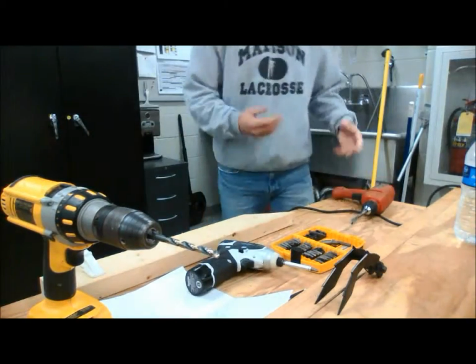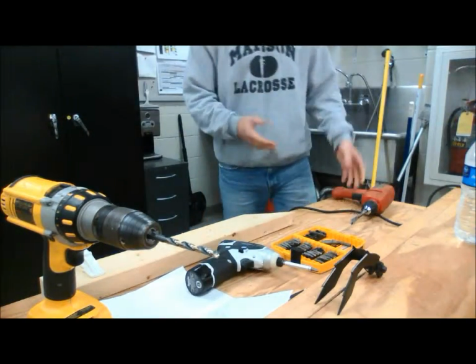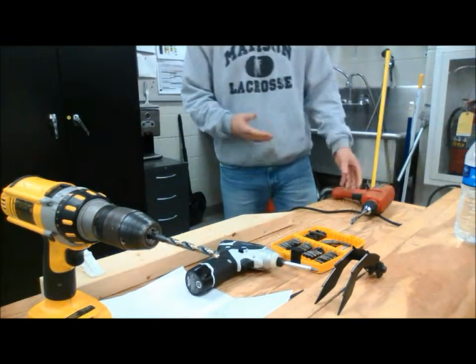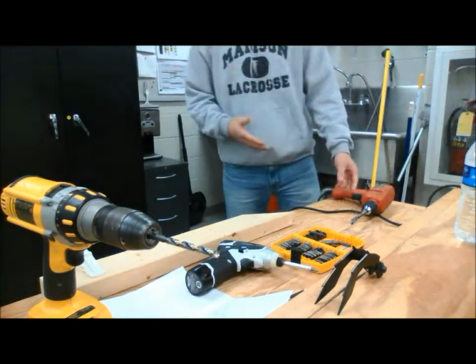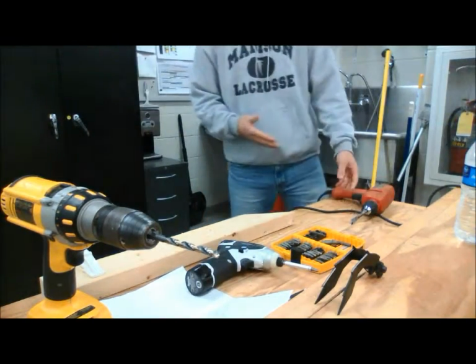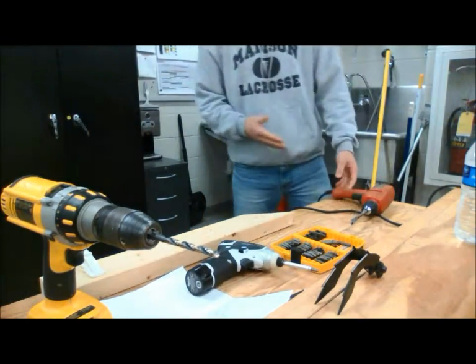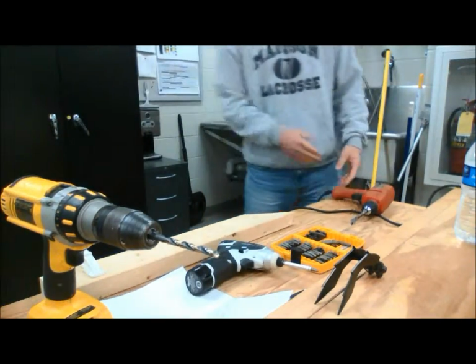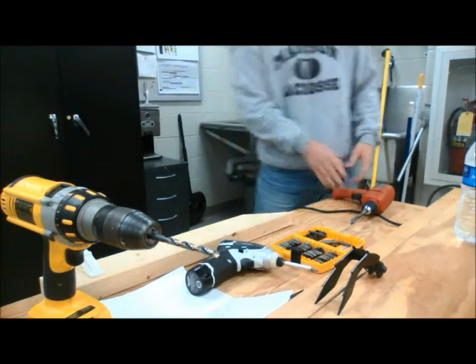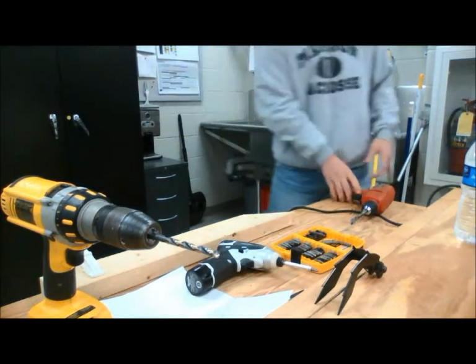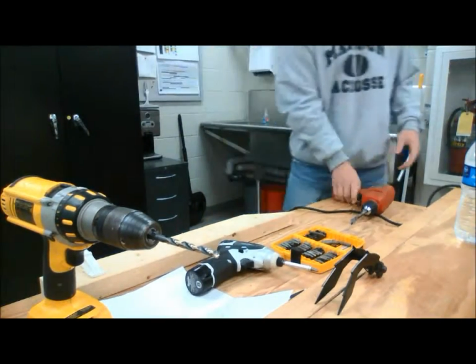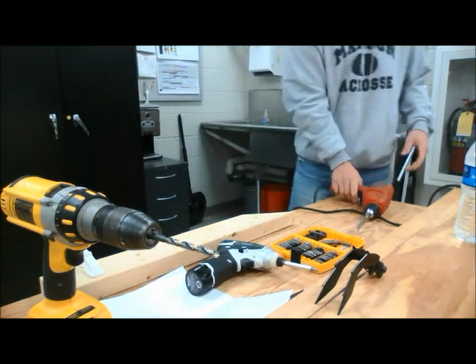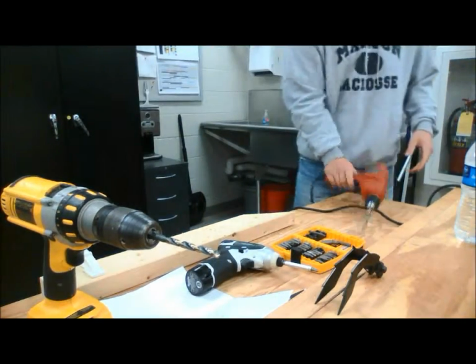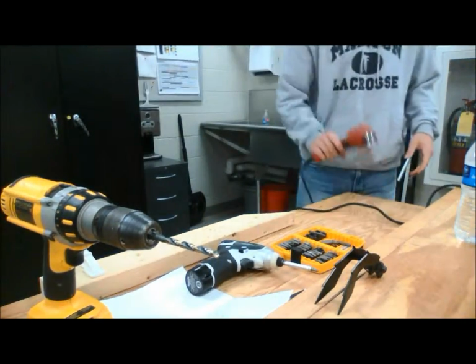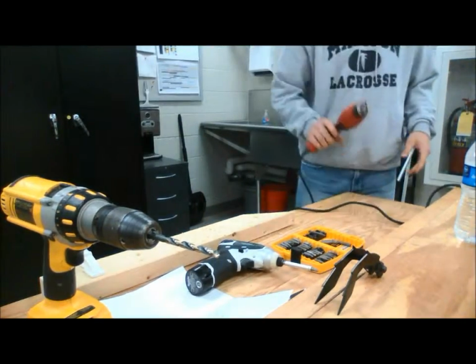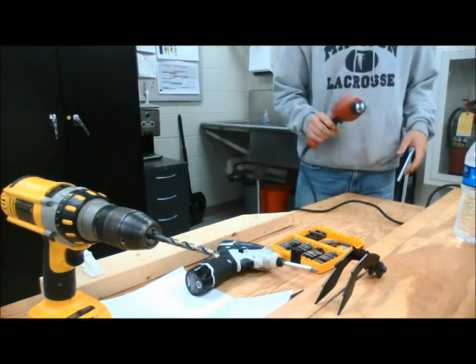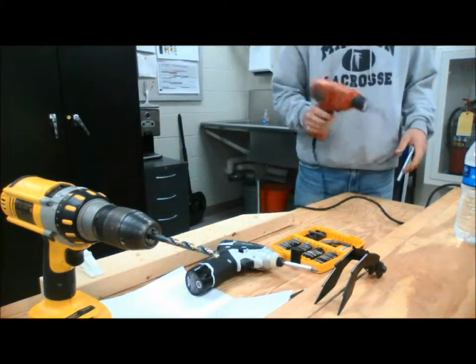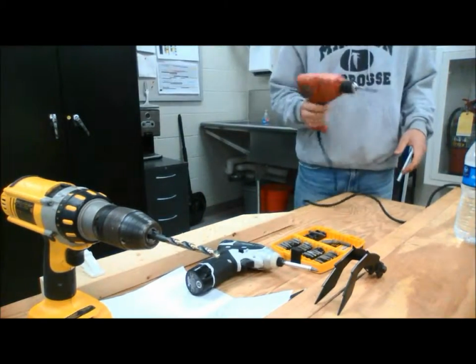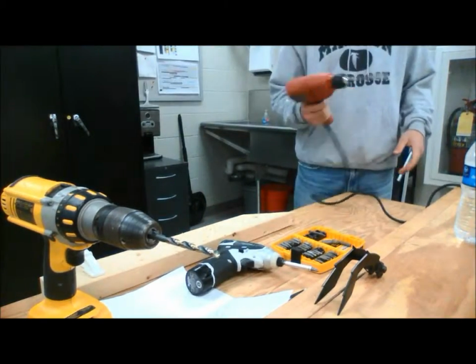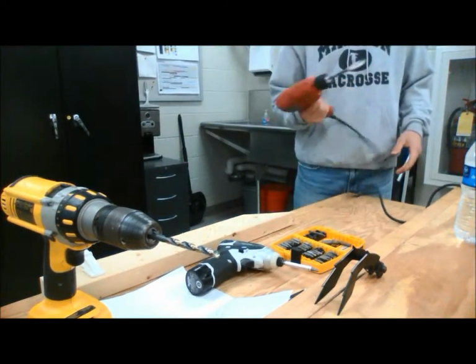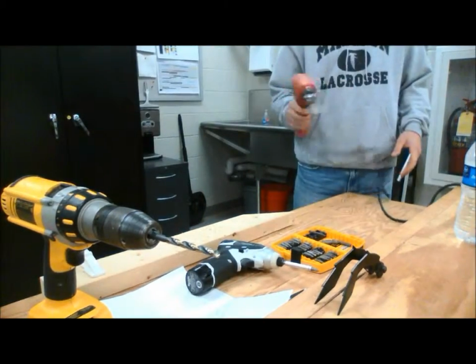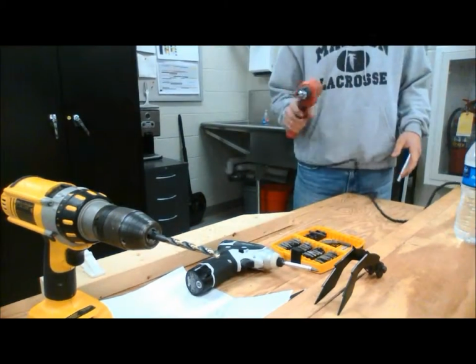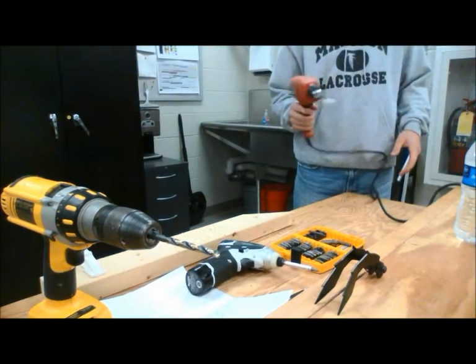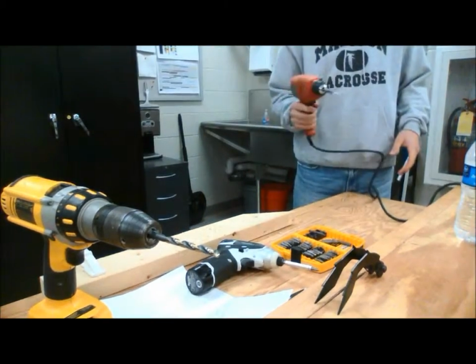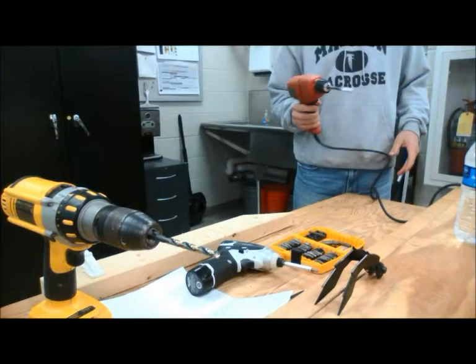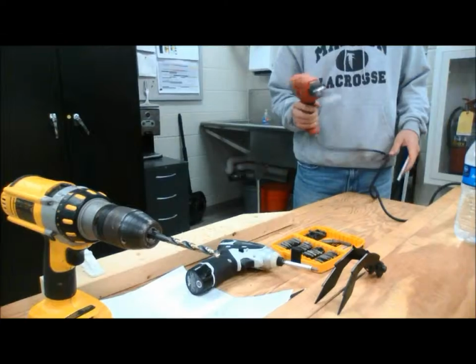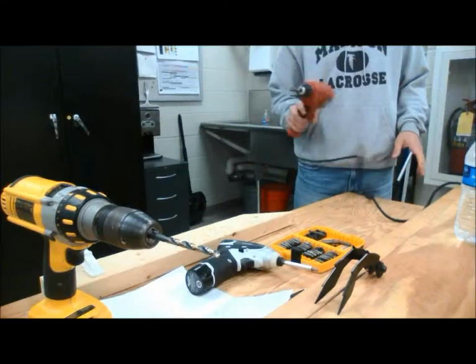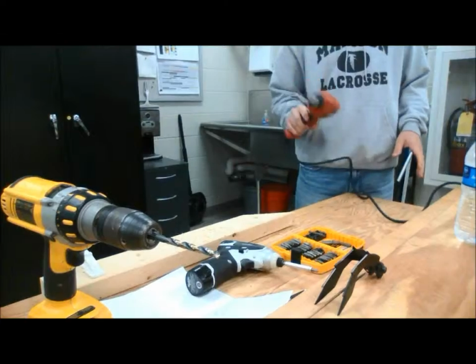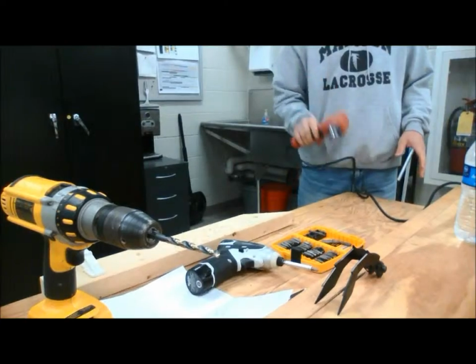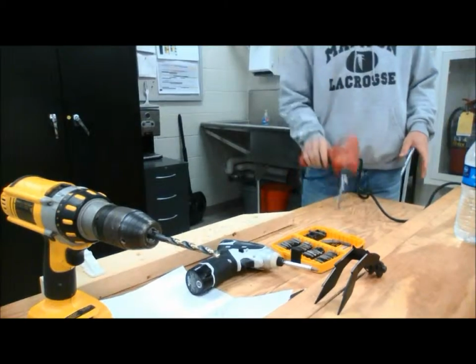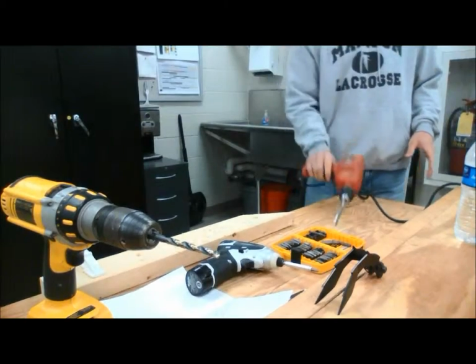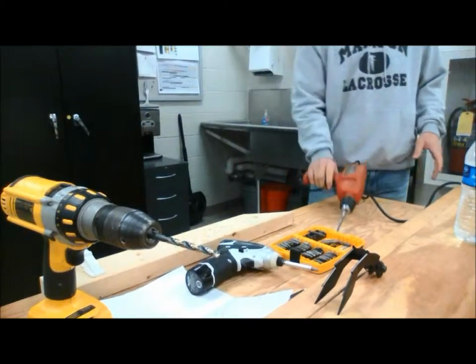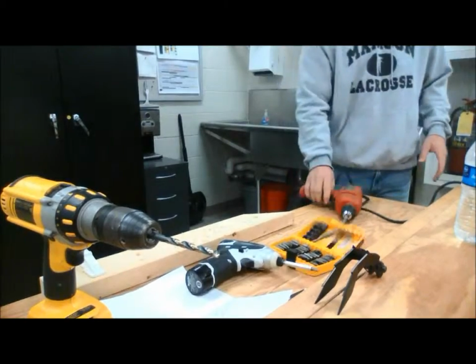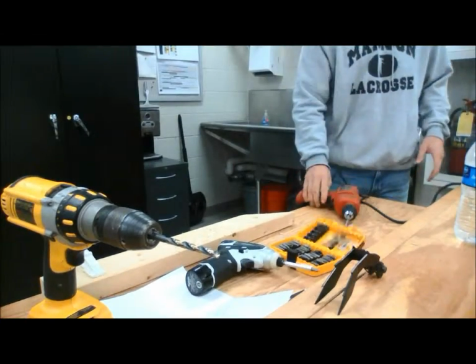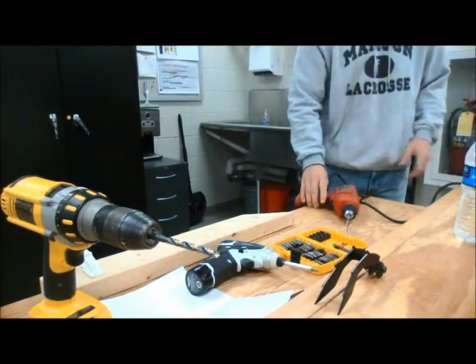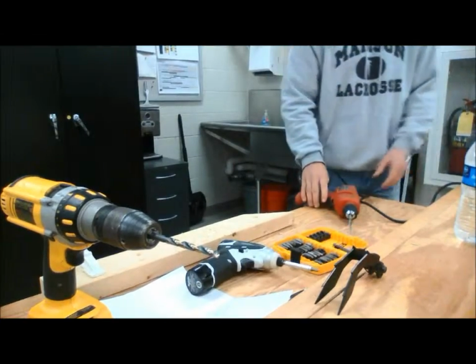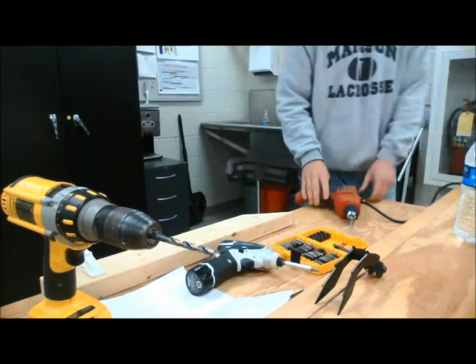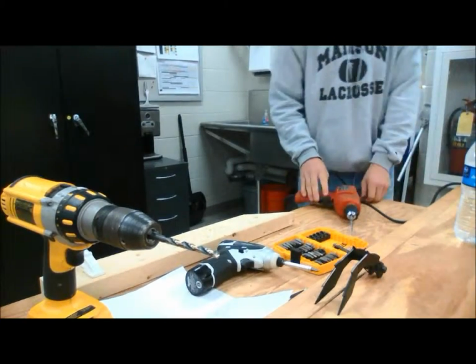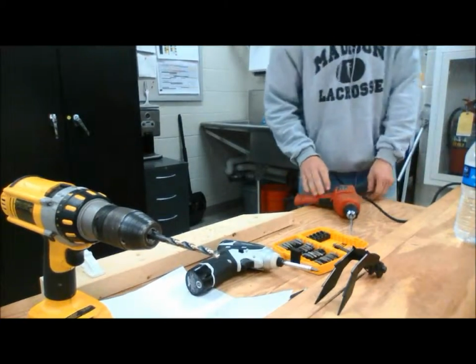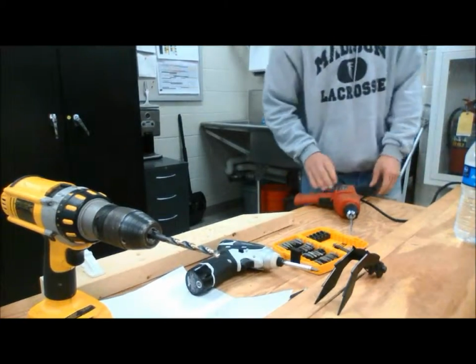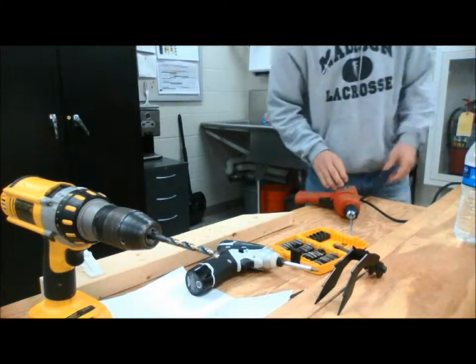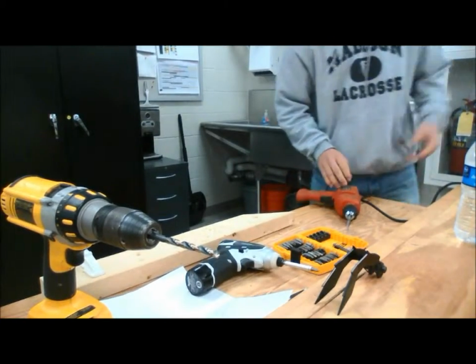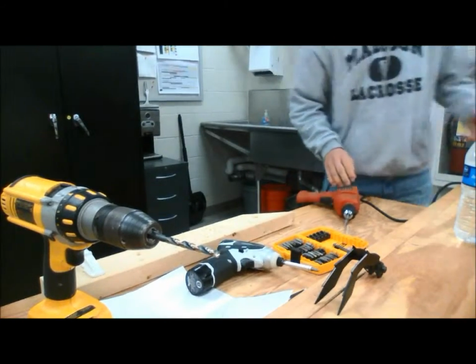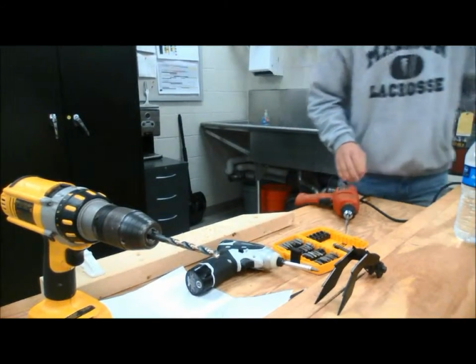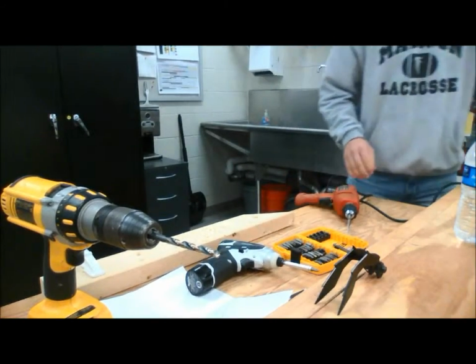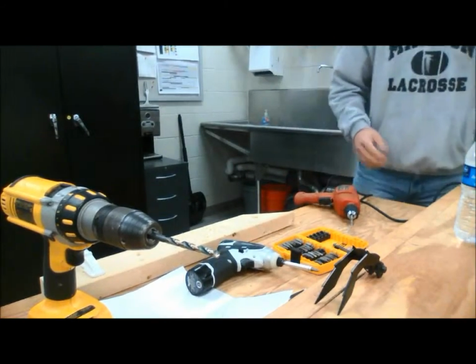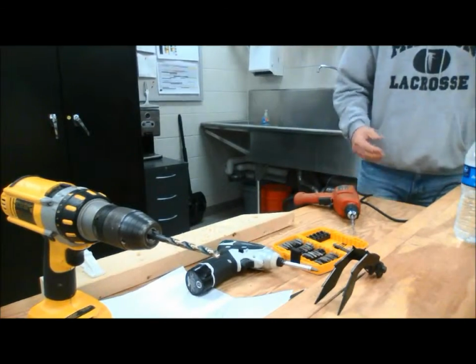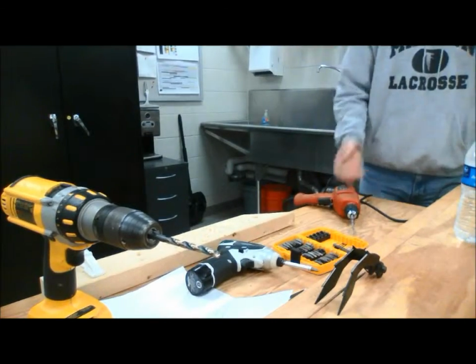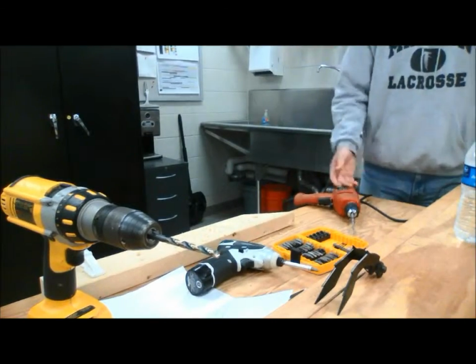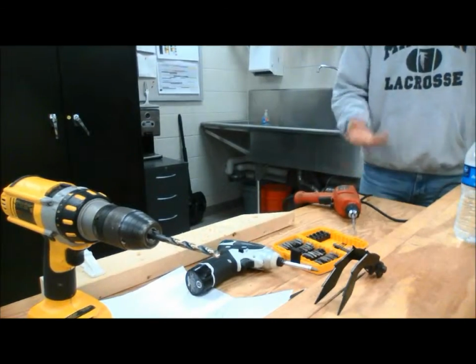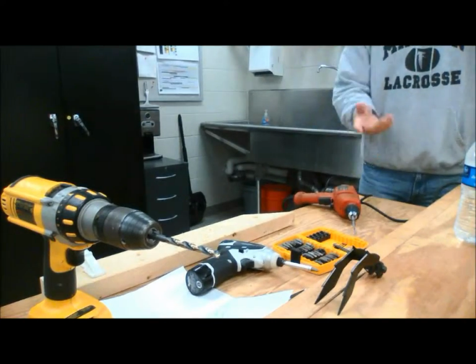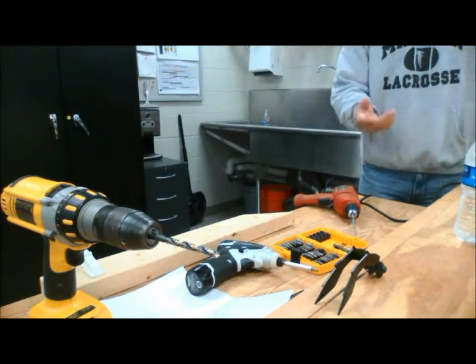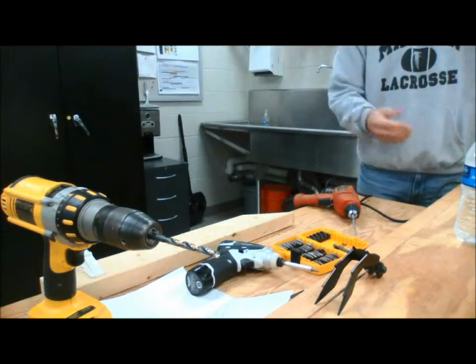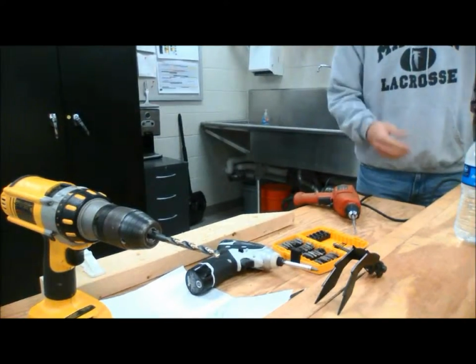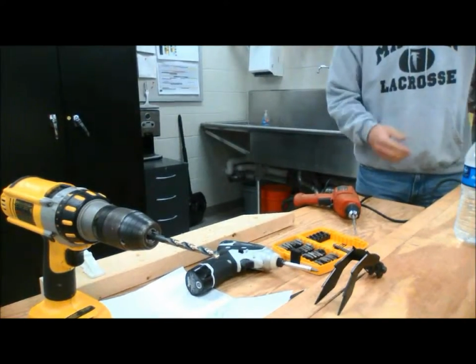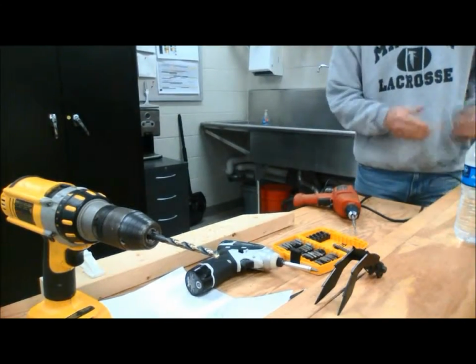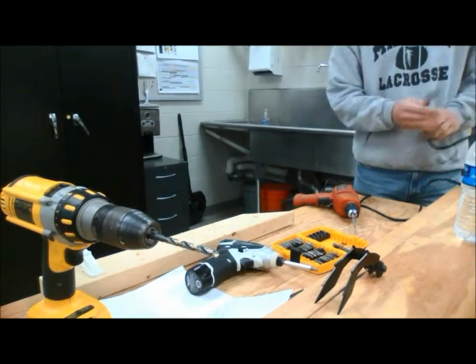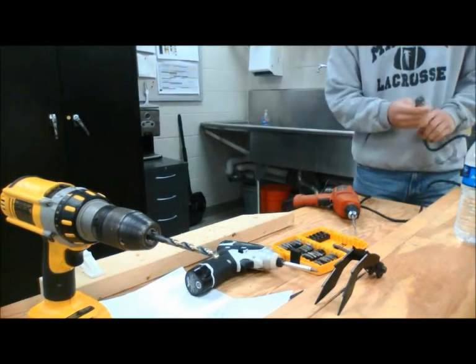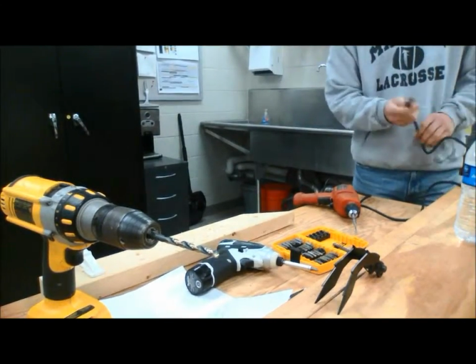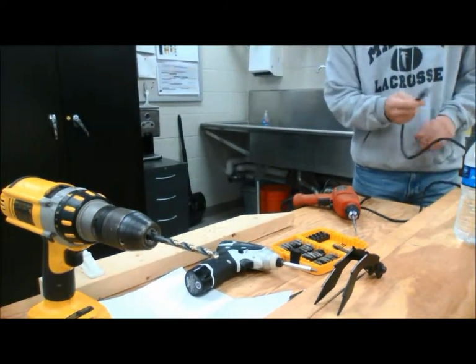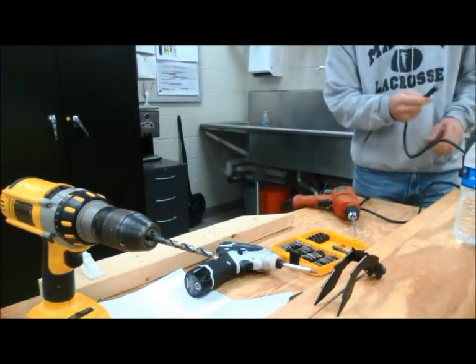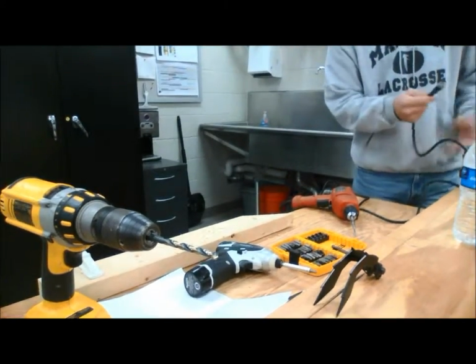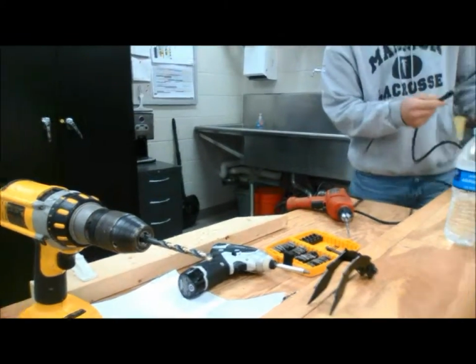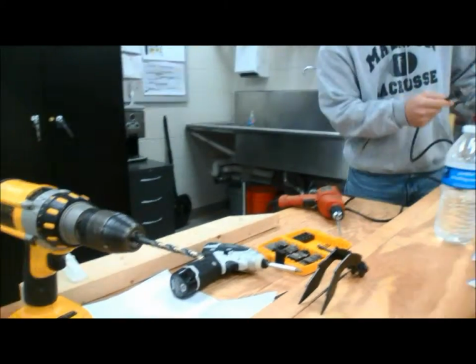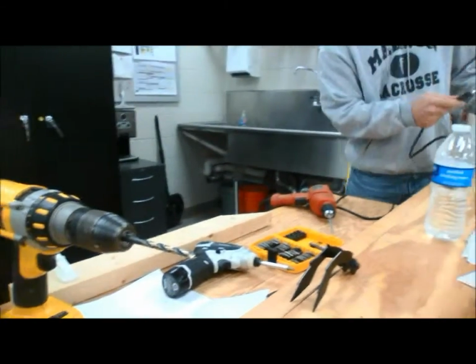This is also a corded drill right here. These tend to be a little higher RPM and a little higher torque. The only difference between this and the other drills is that you have to plug it in.